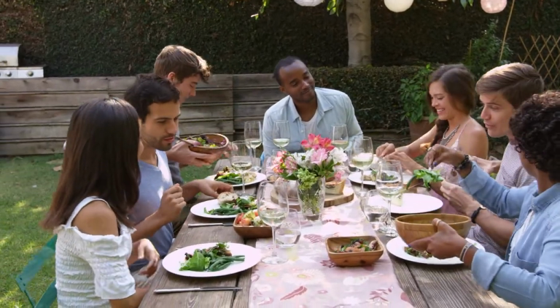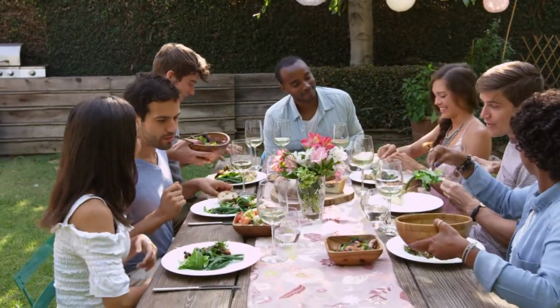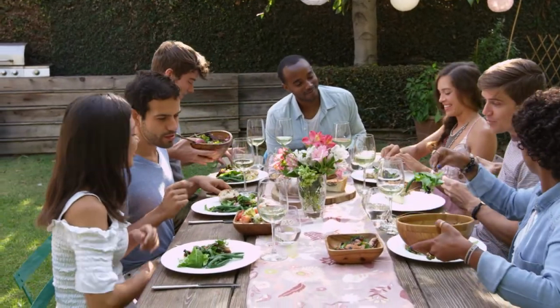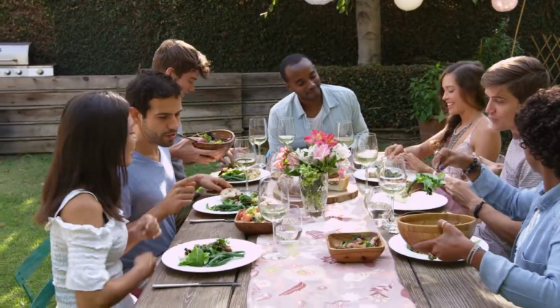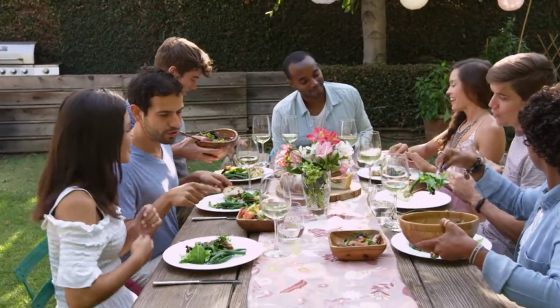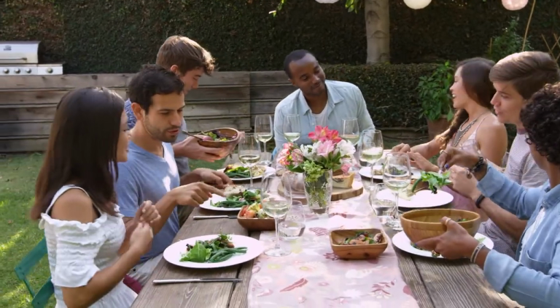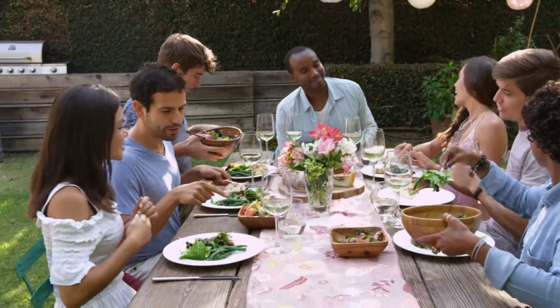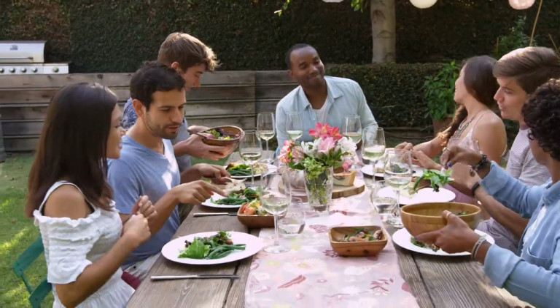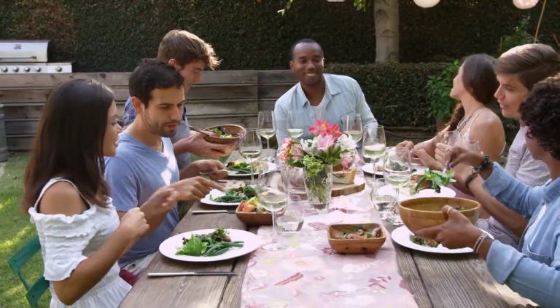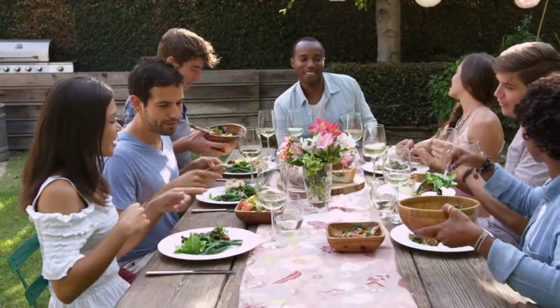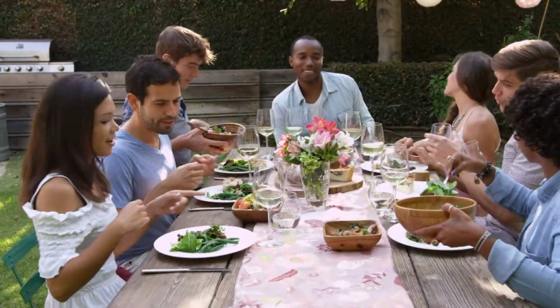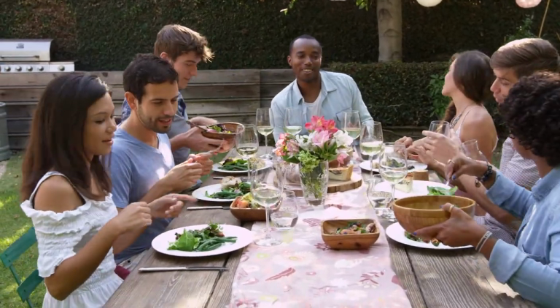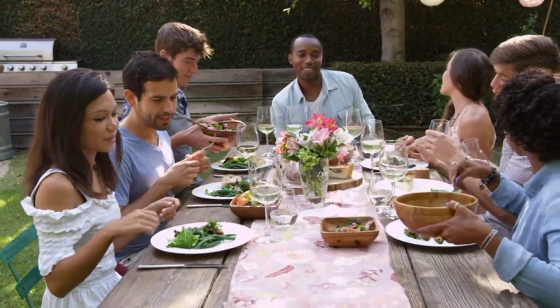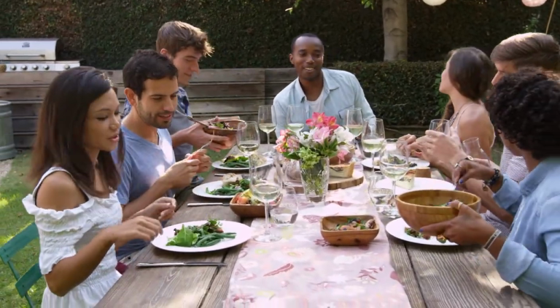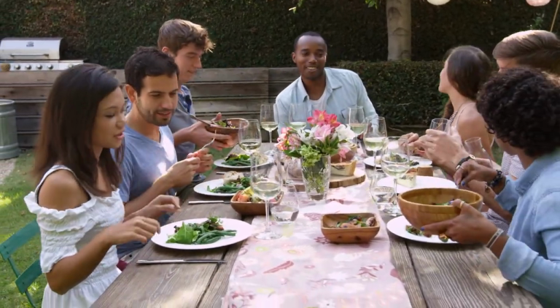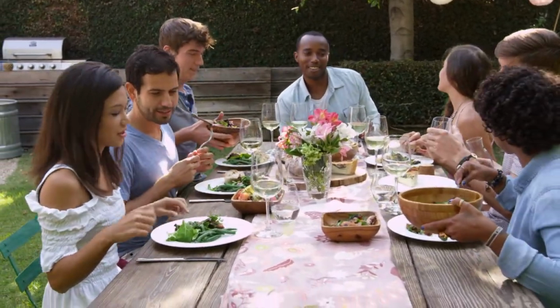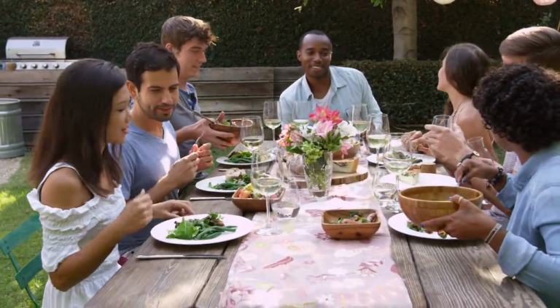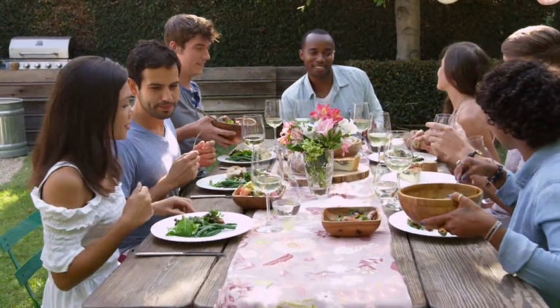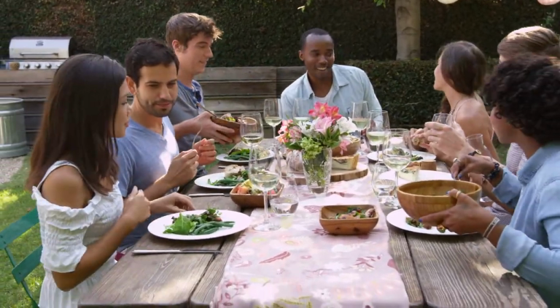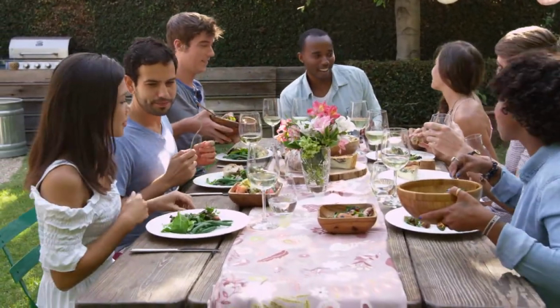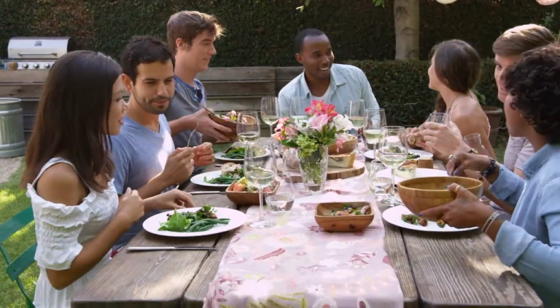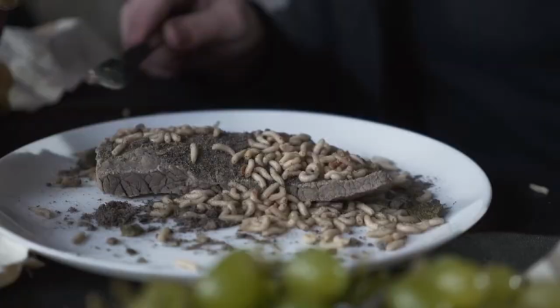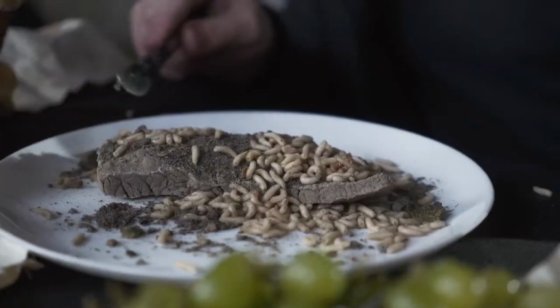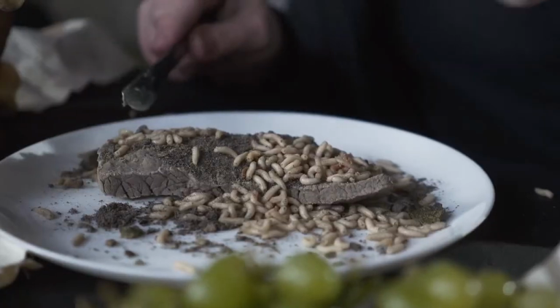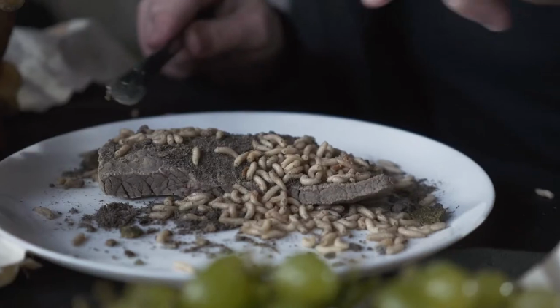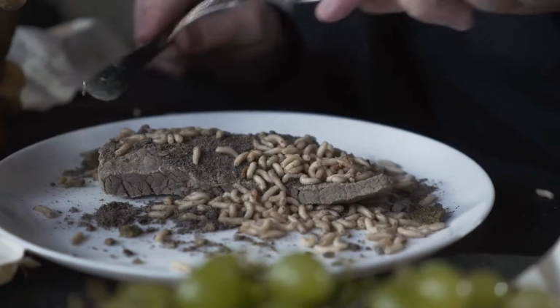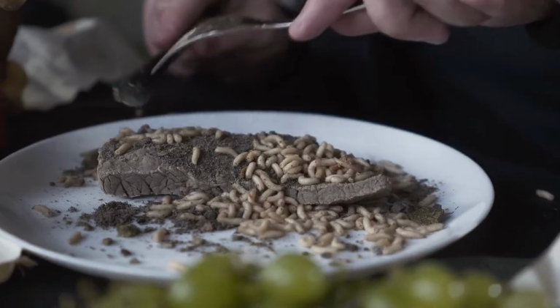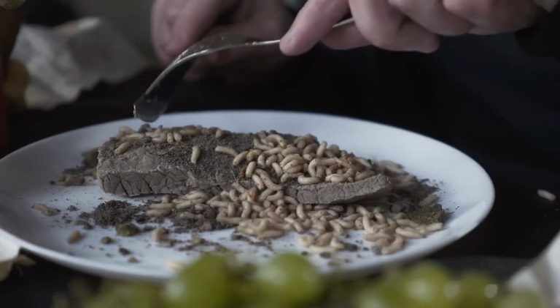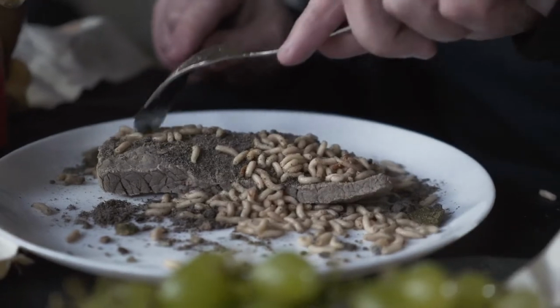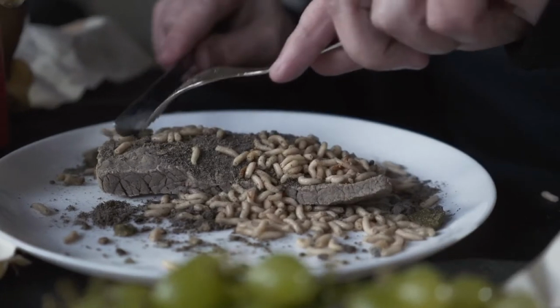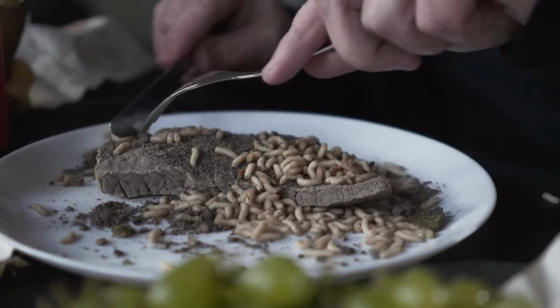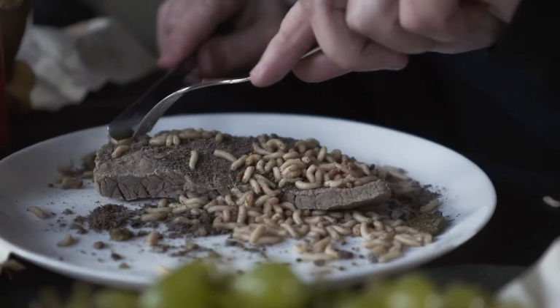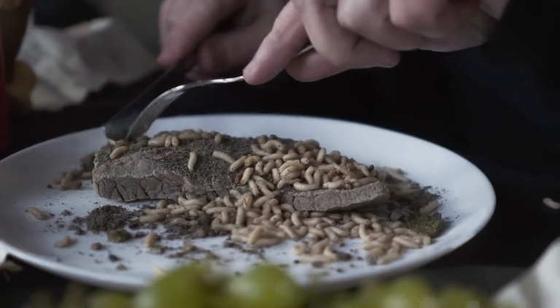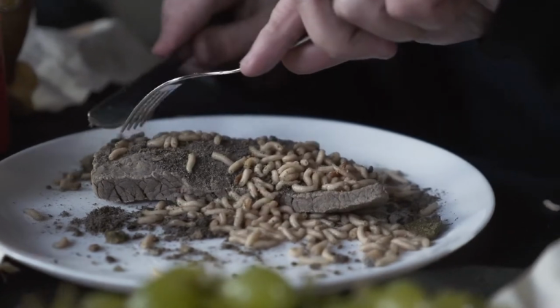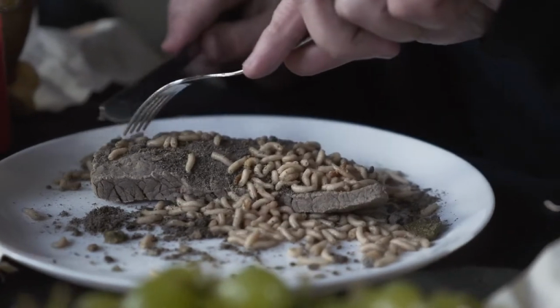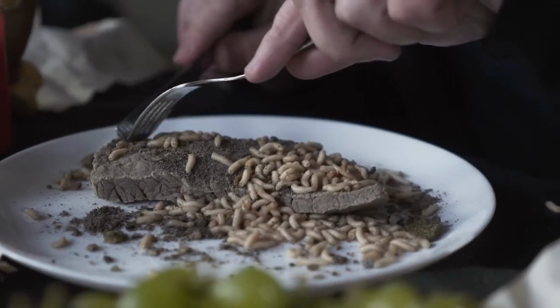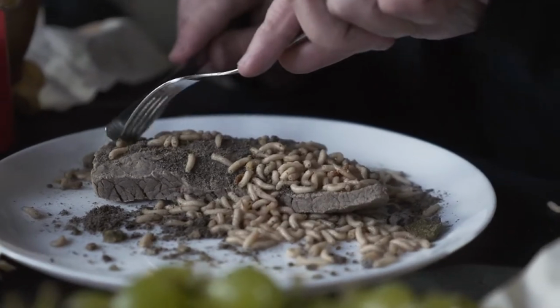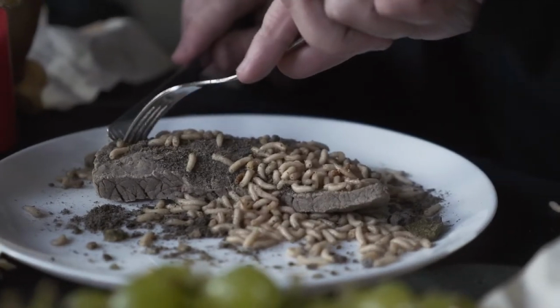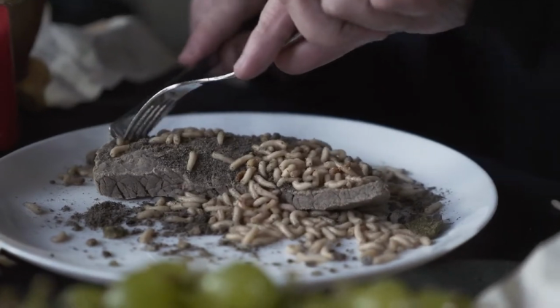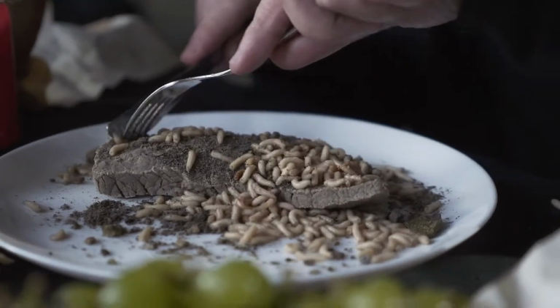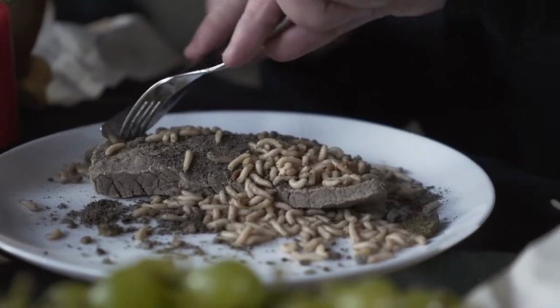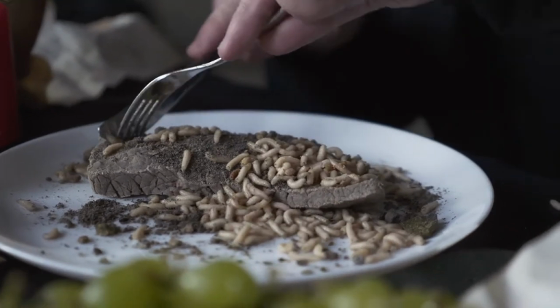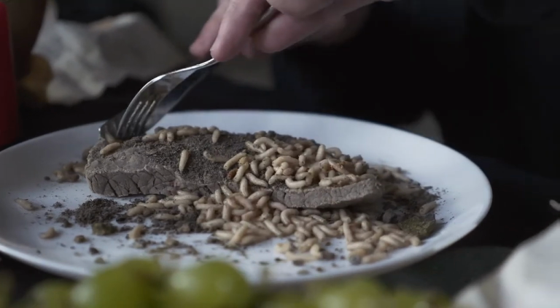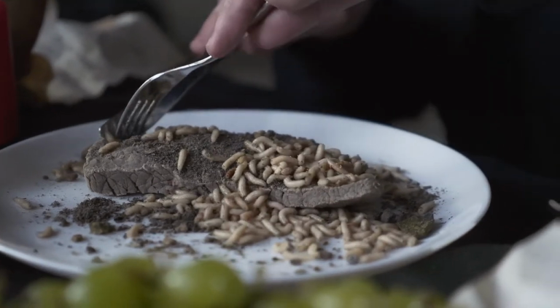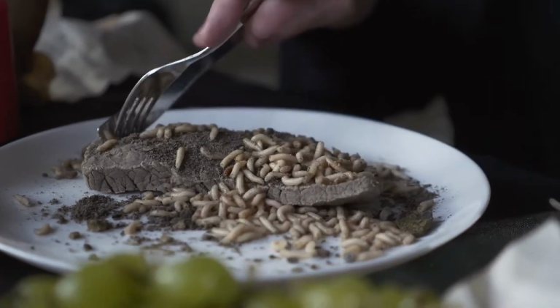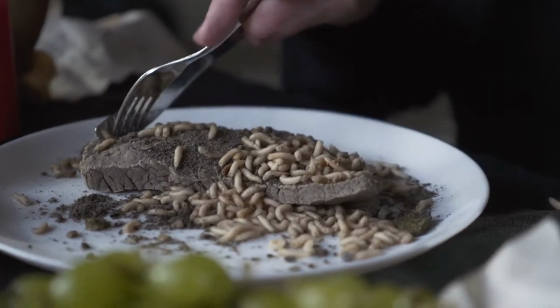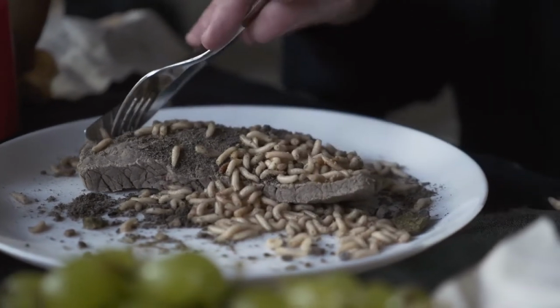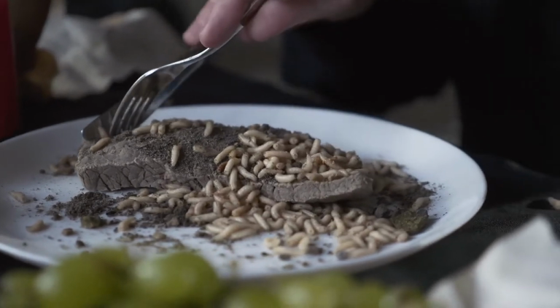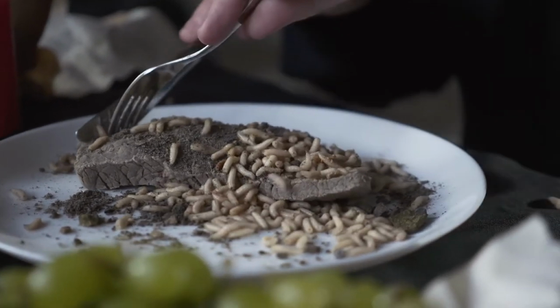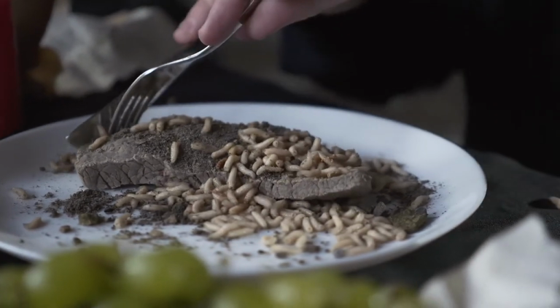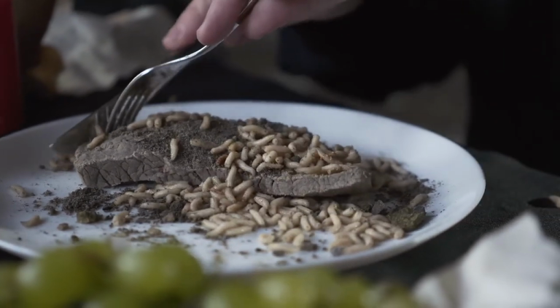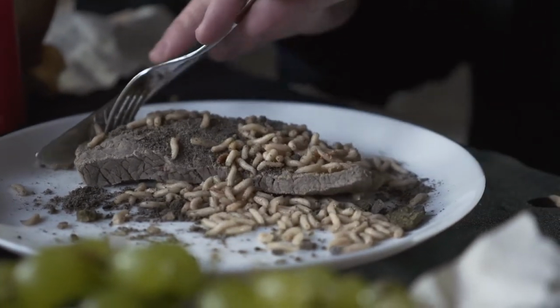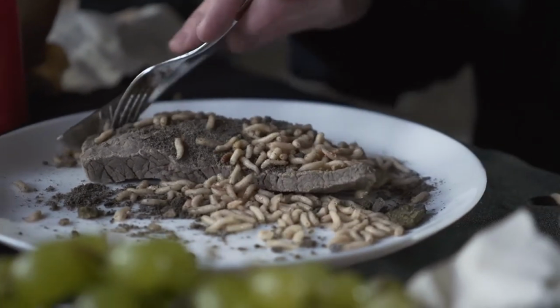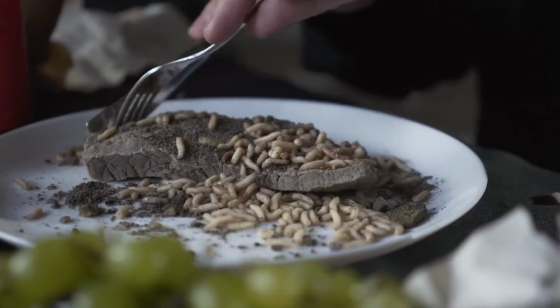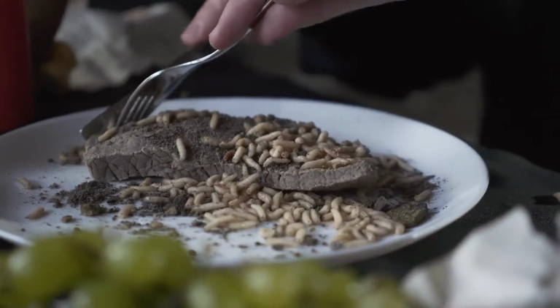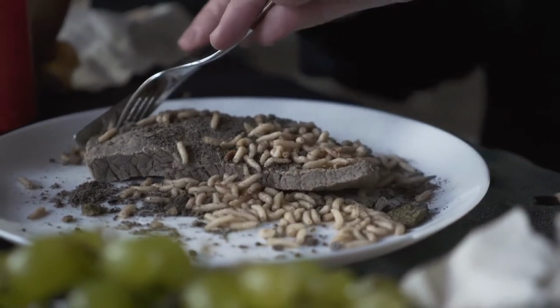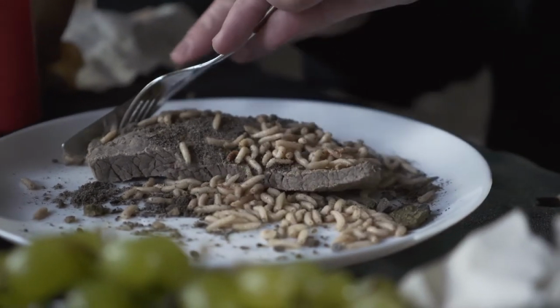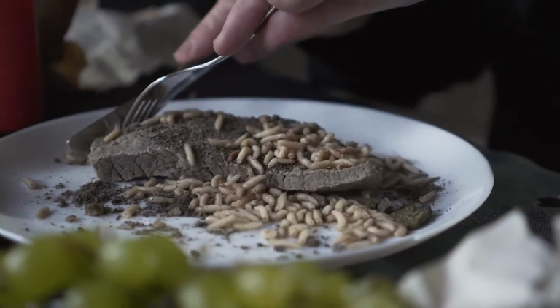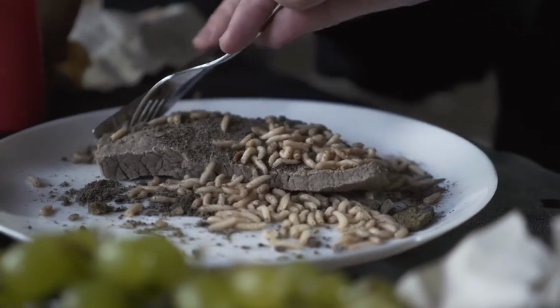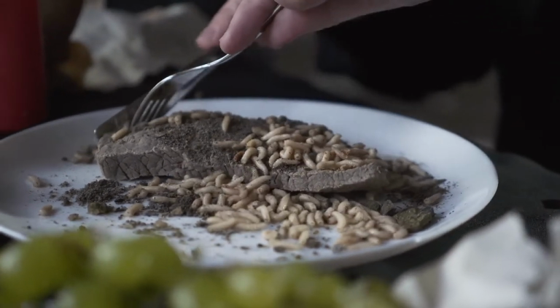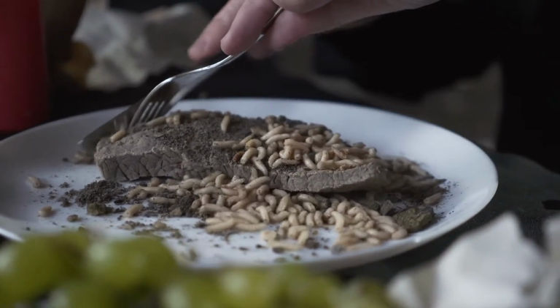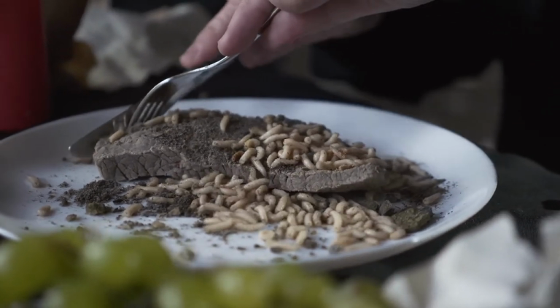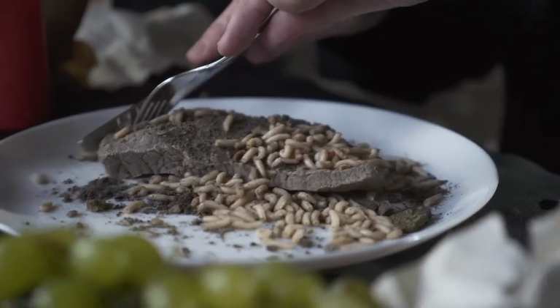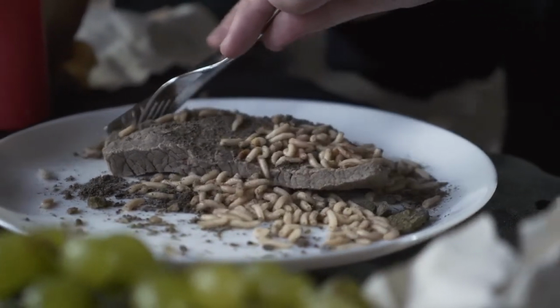Once upon a time, people ate just about anything they could get their hands on because food was scarce. Today, however,